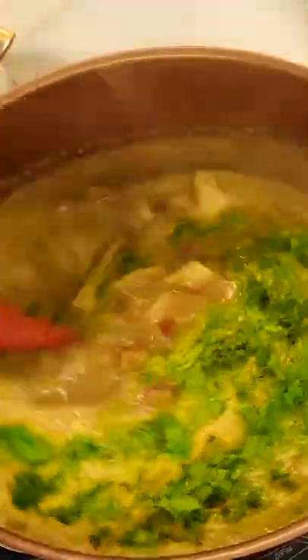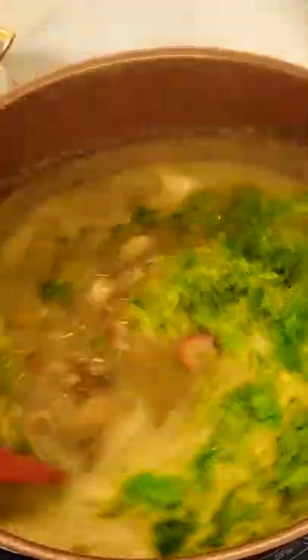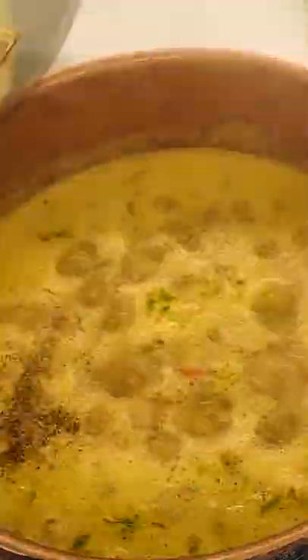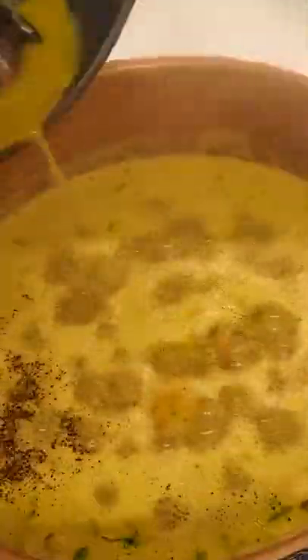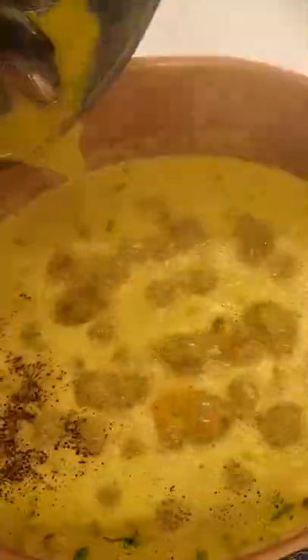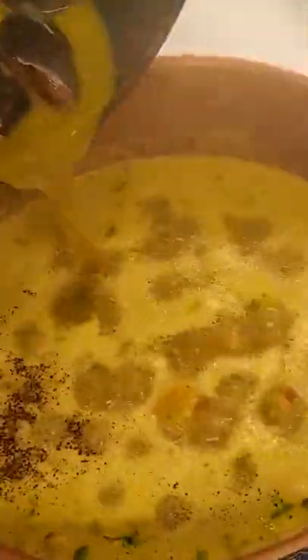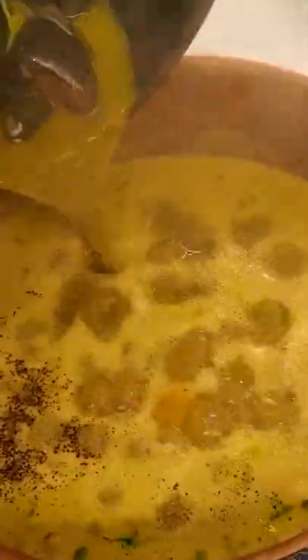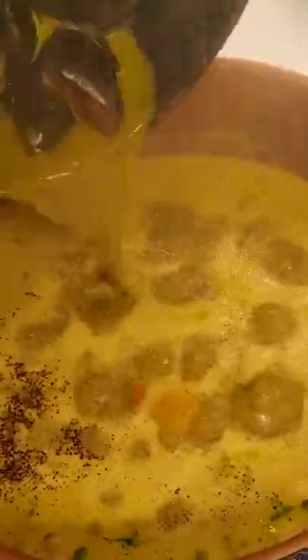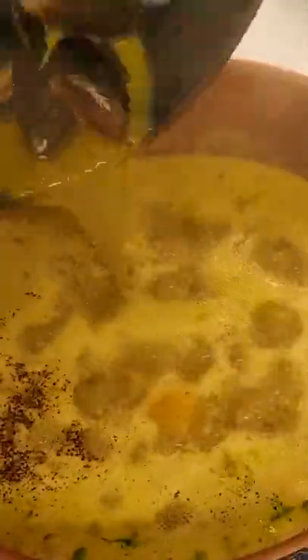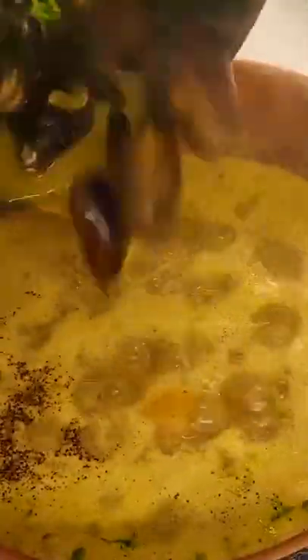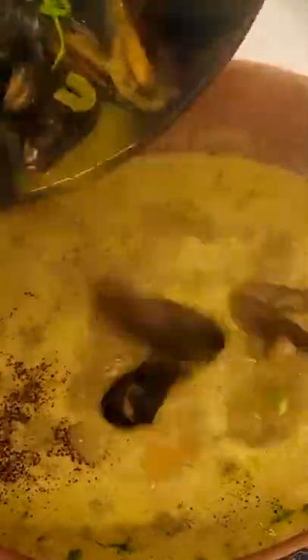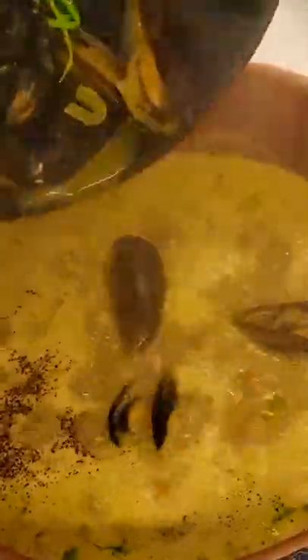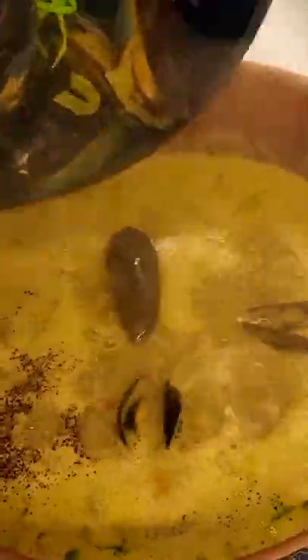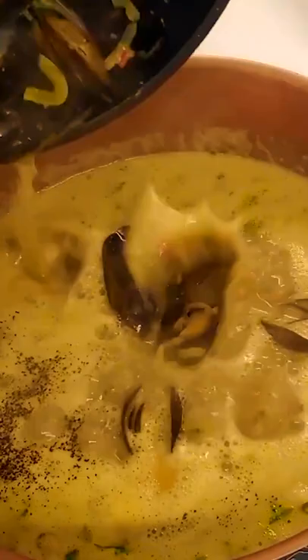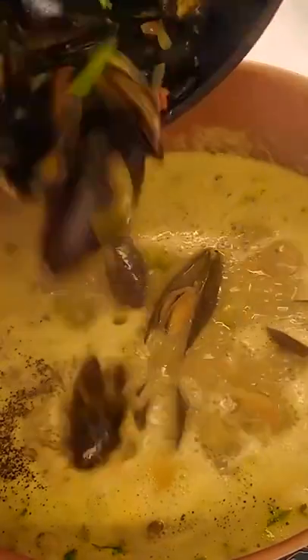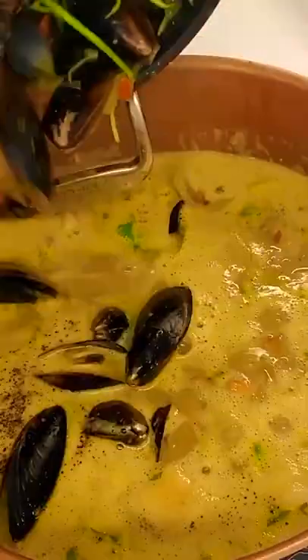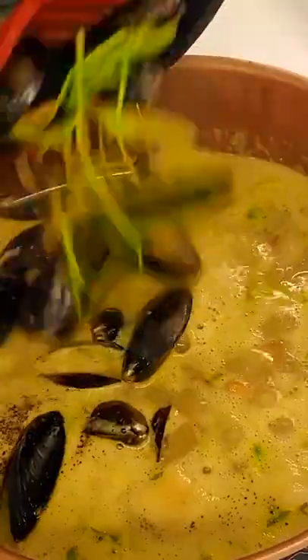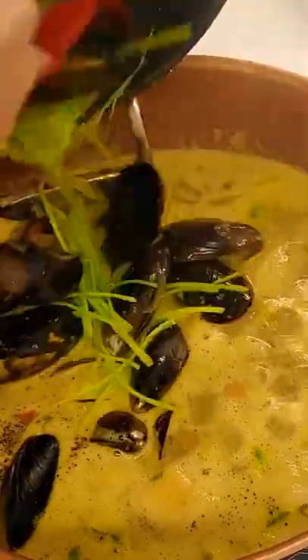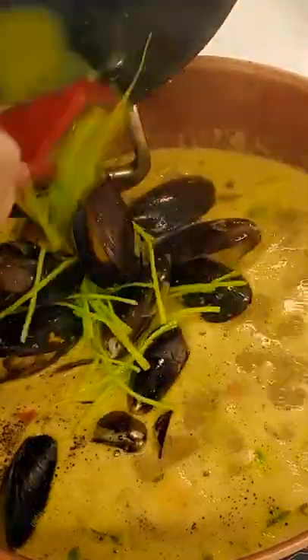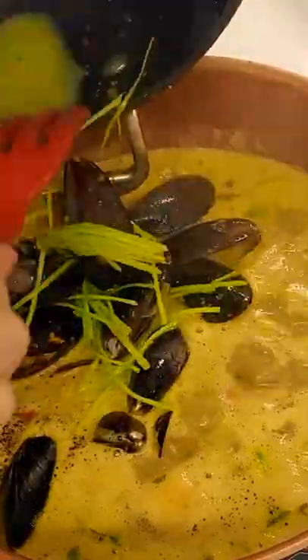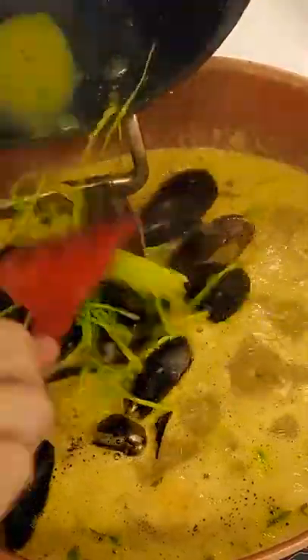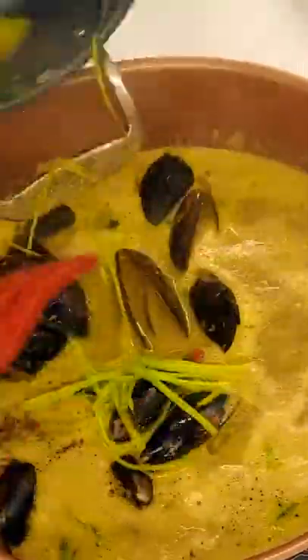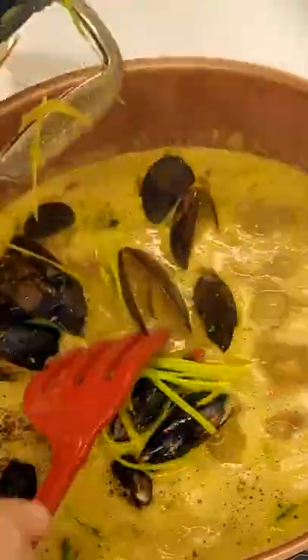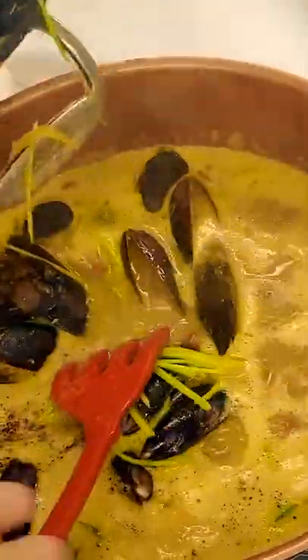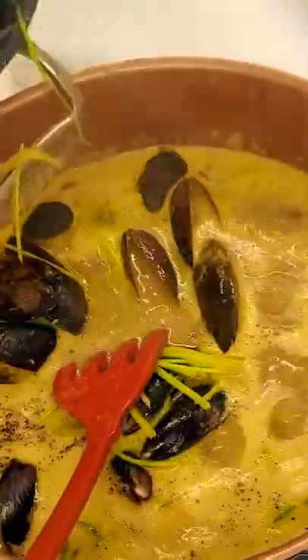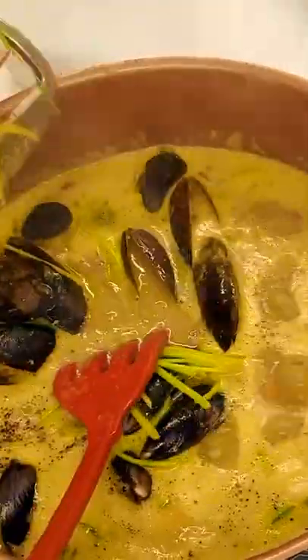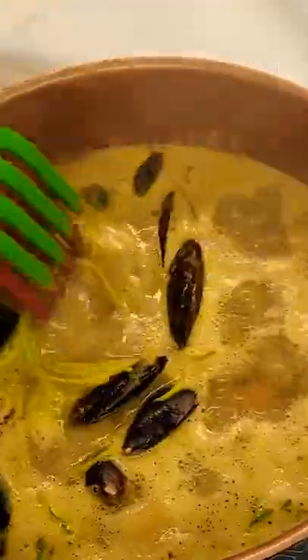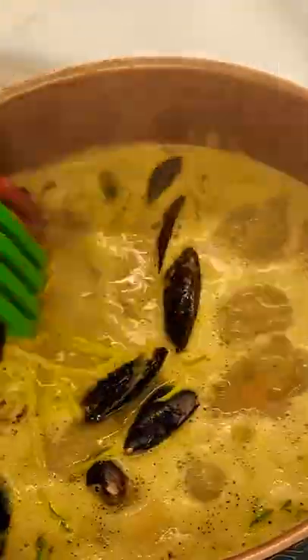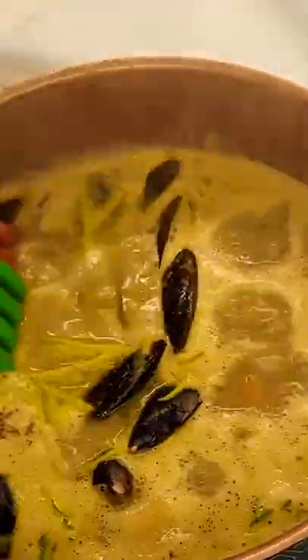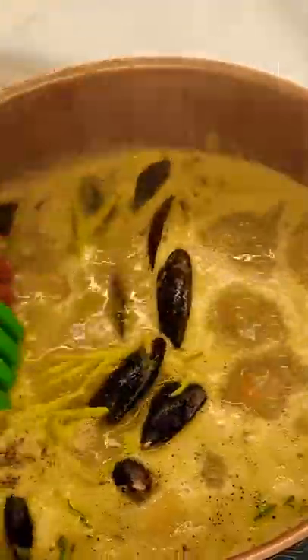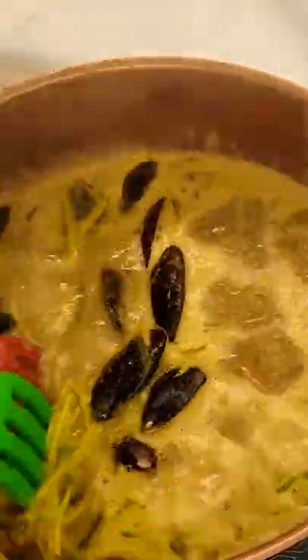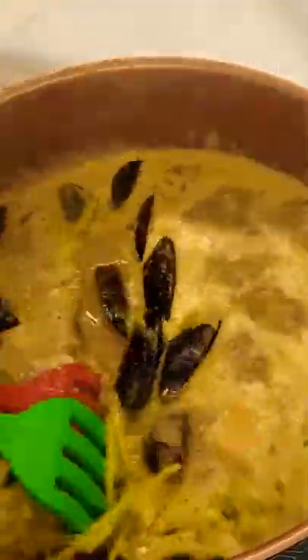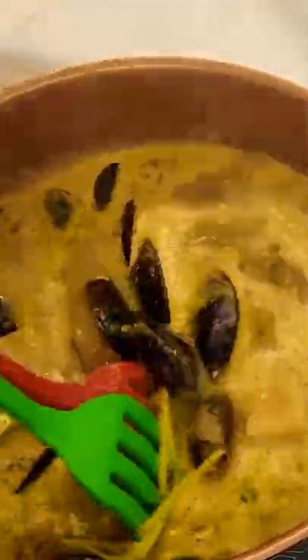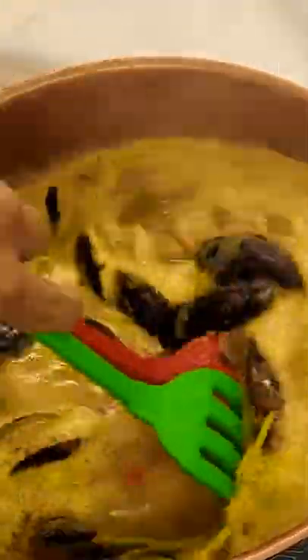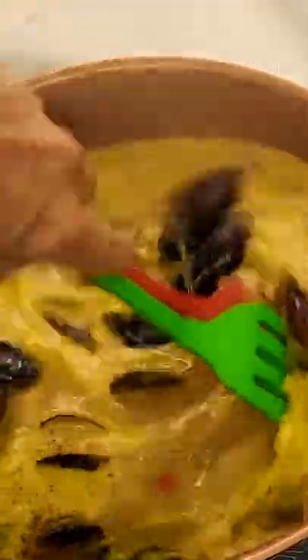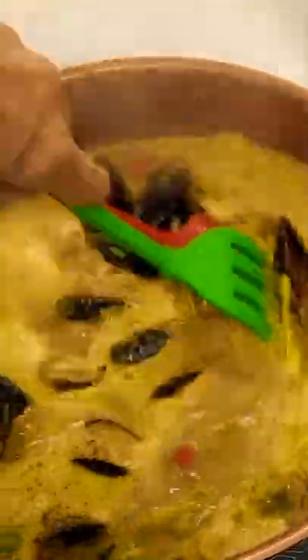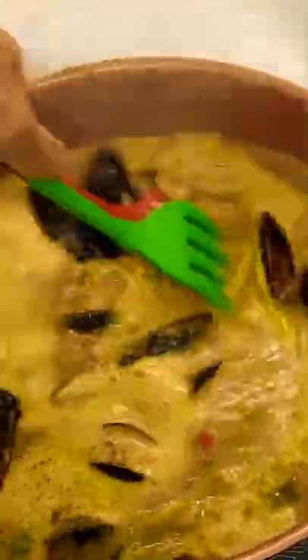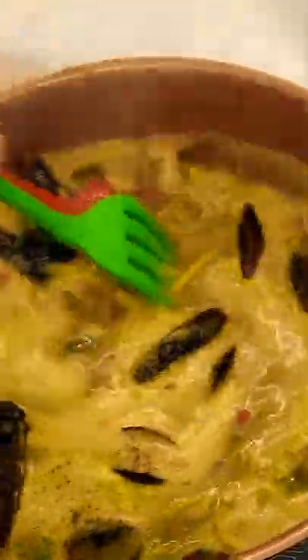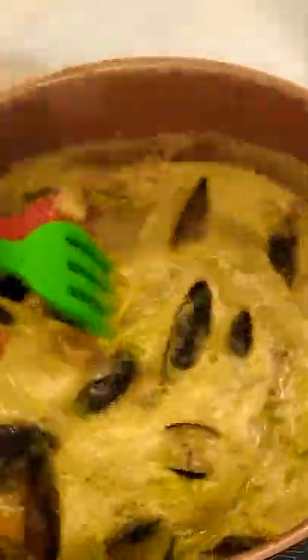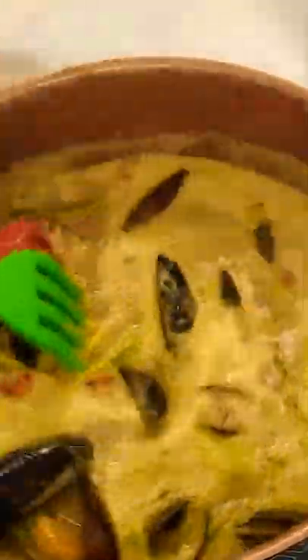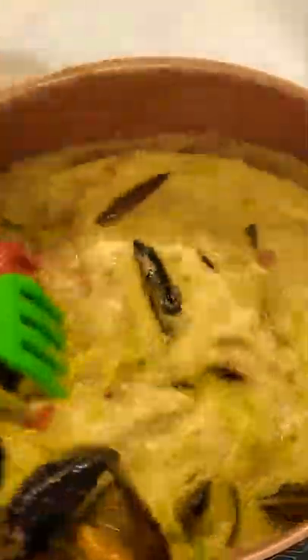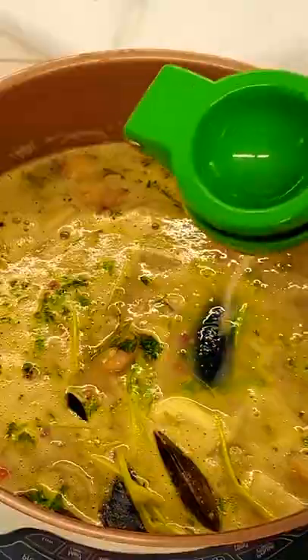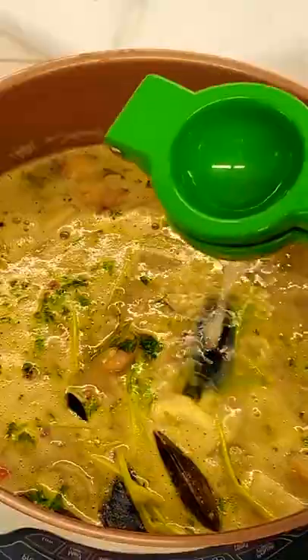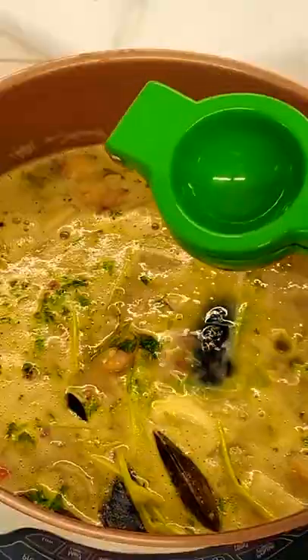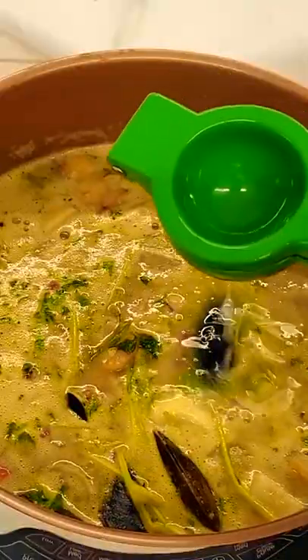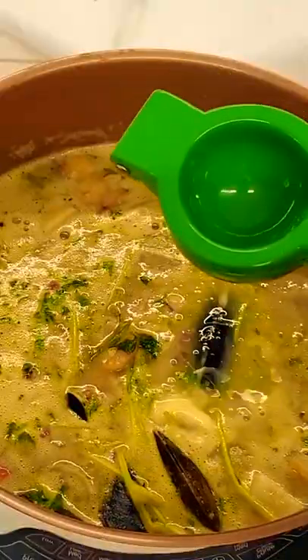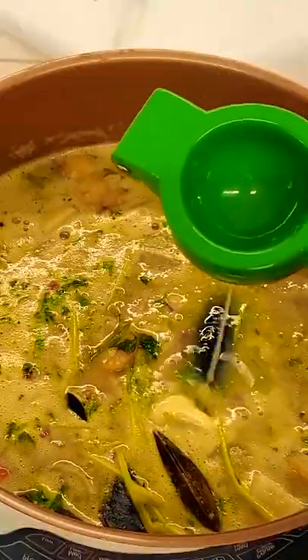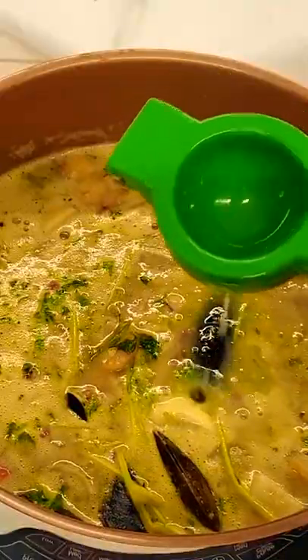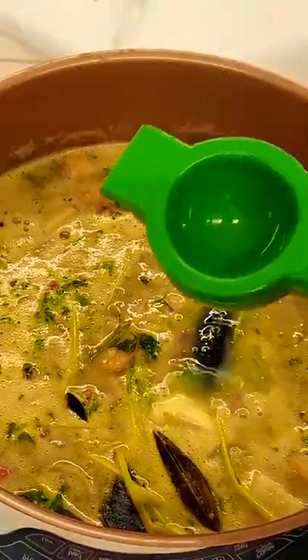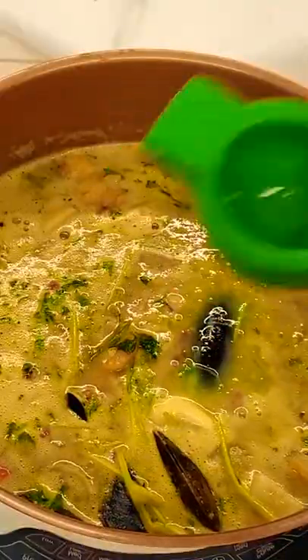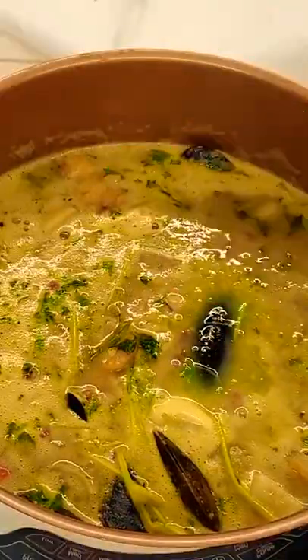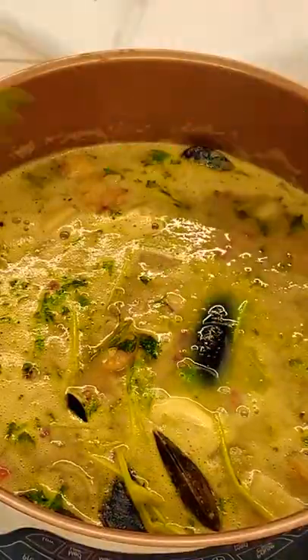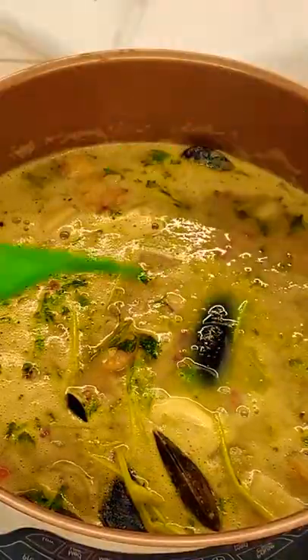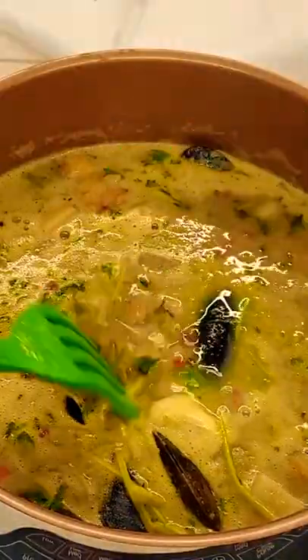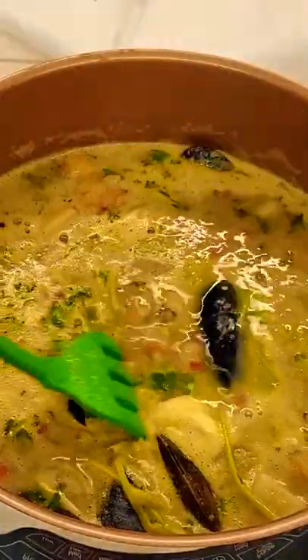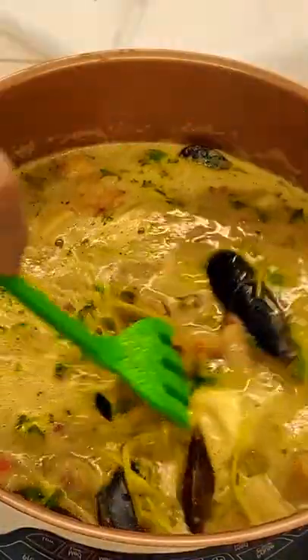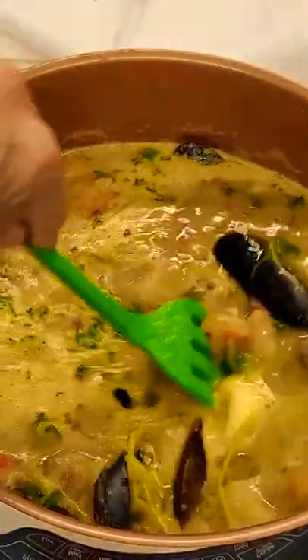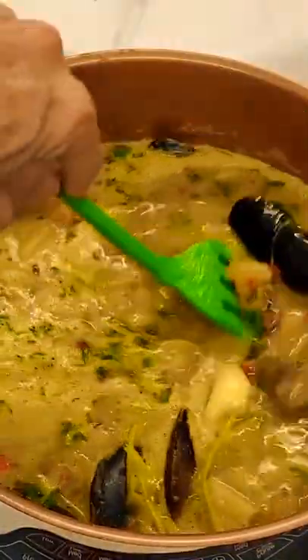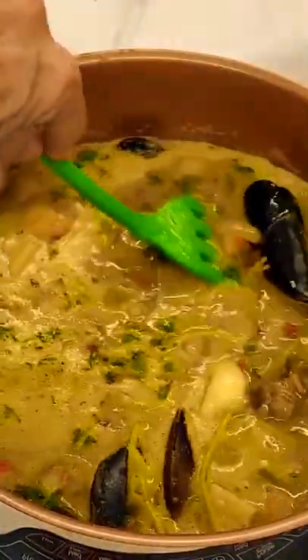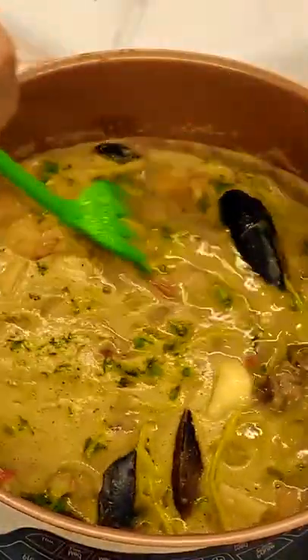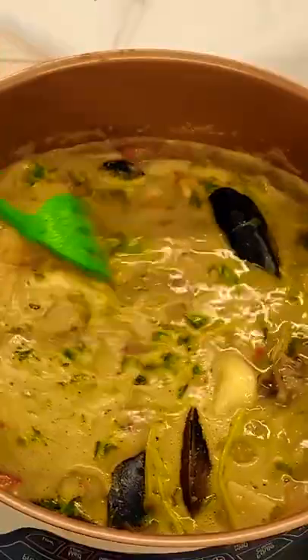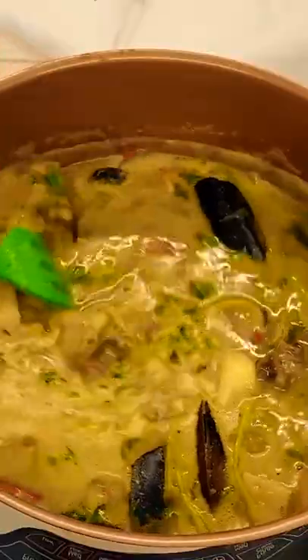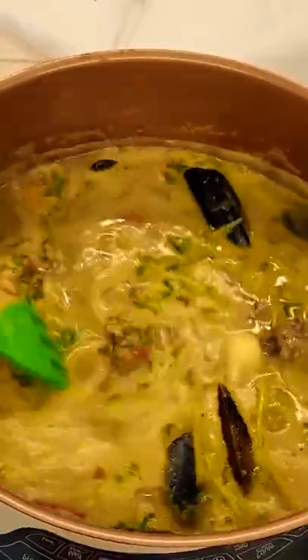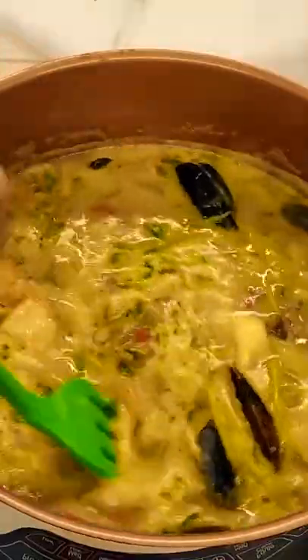Last, cook for 15 minutes, add the mussels, a little bit of lime juice, and that's it.